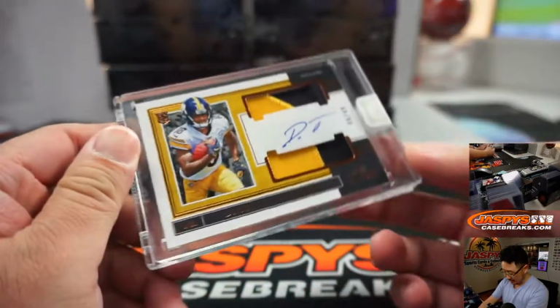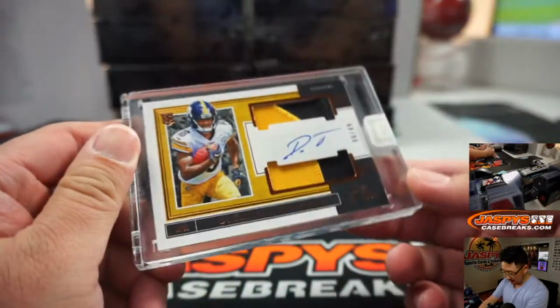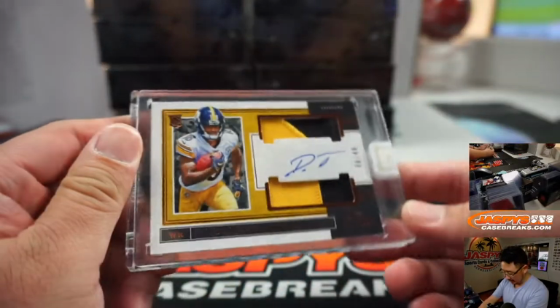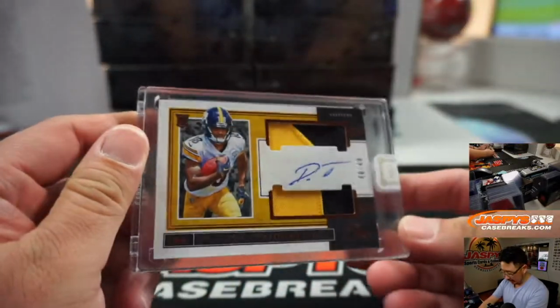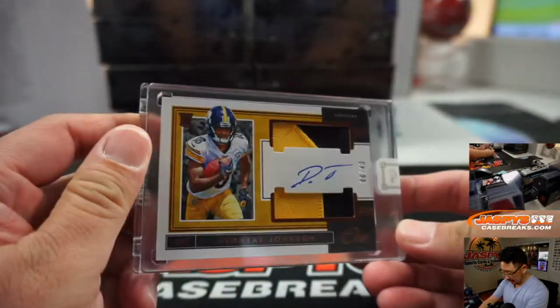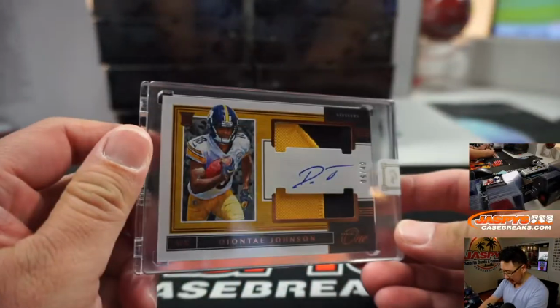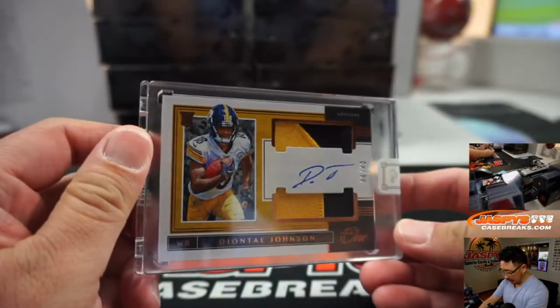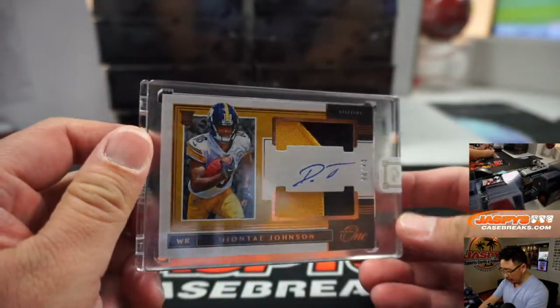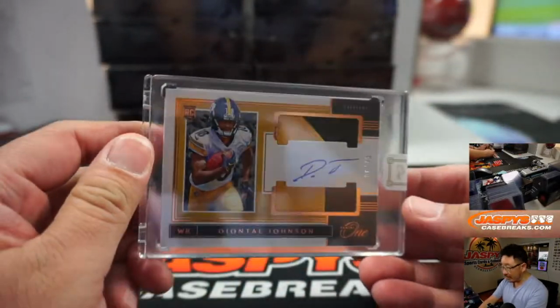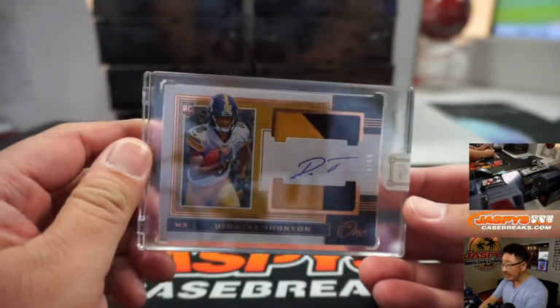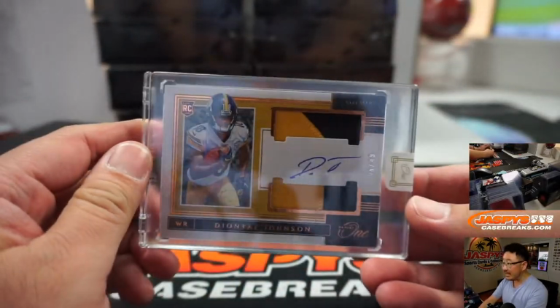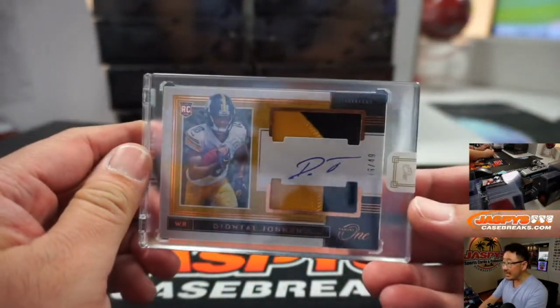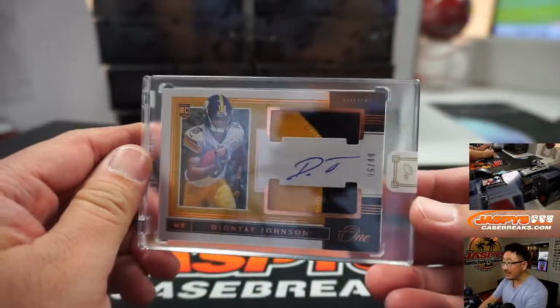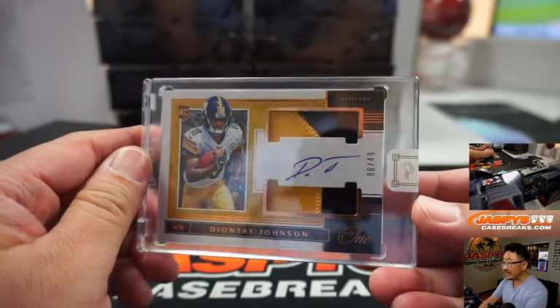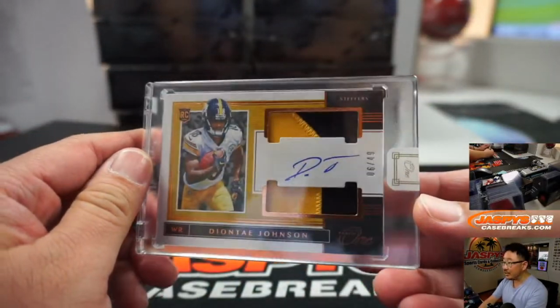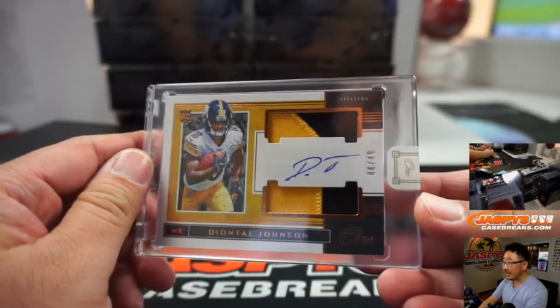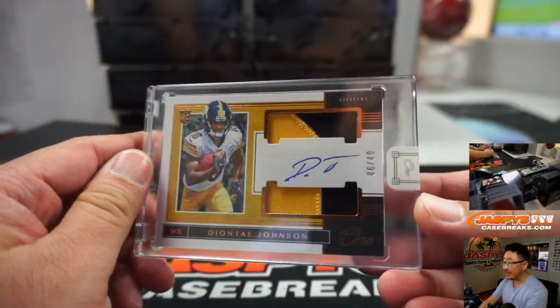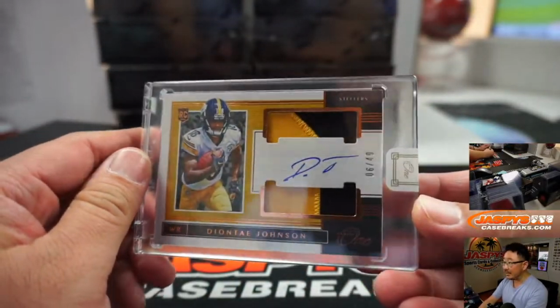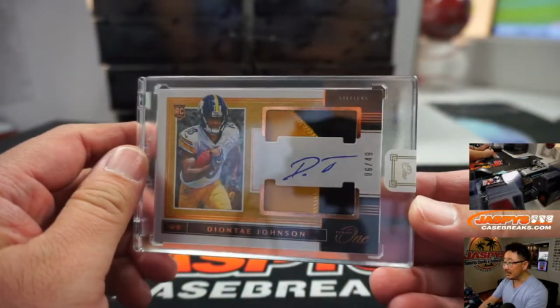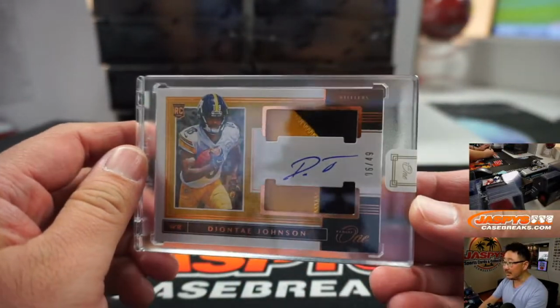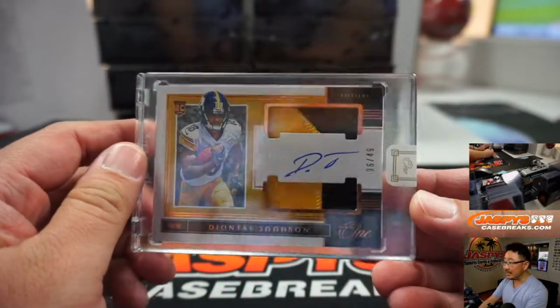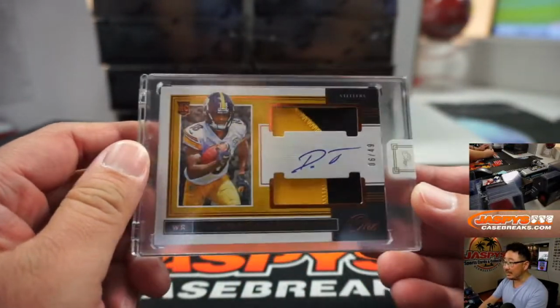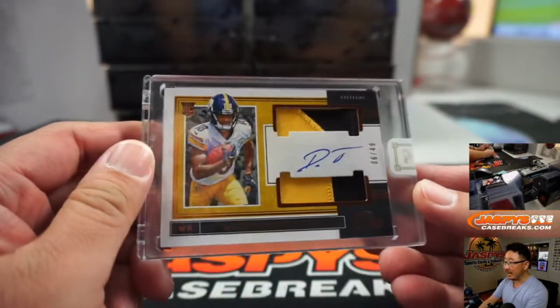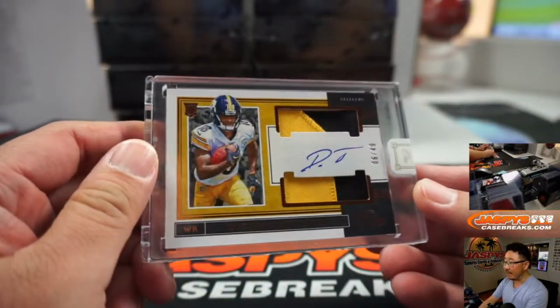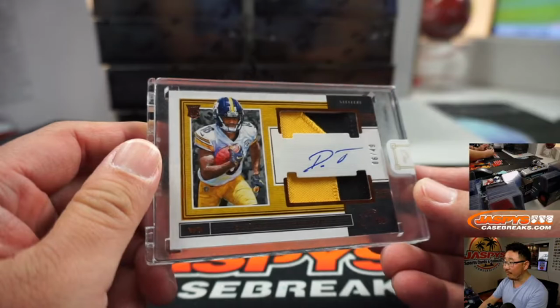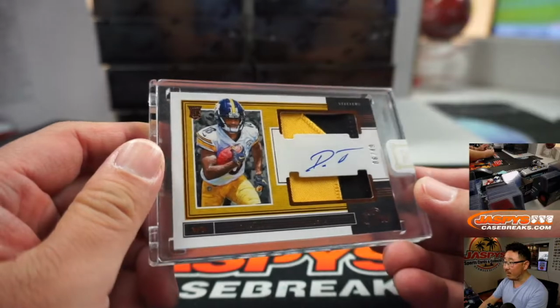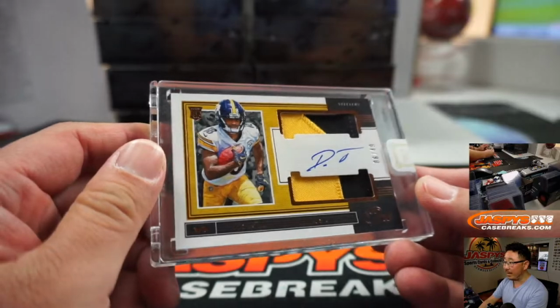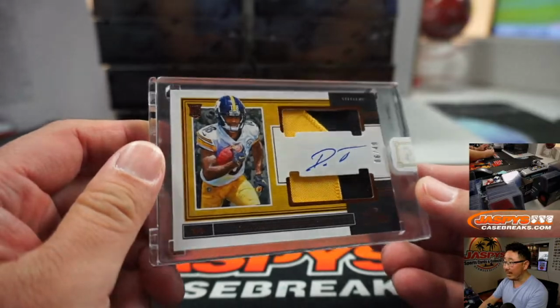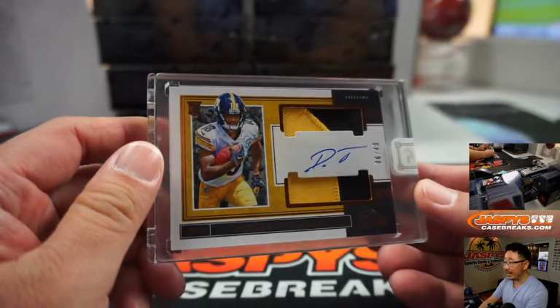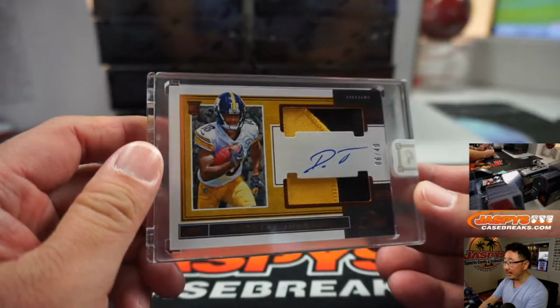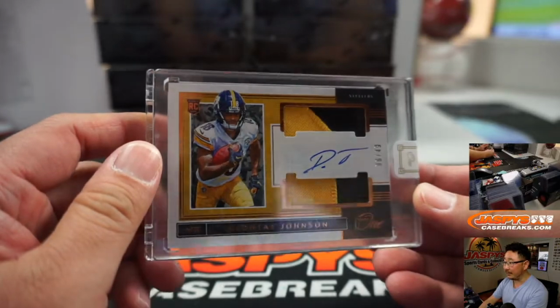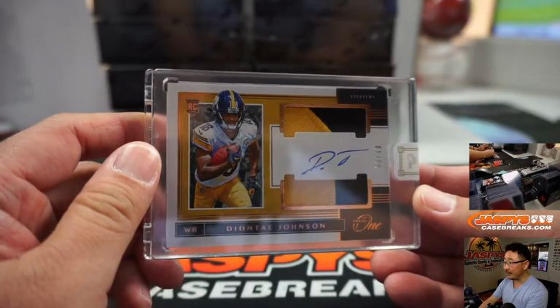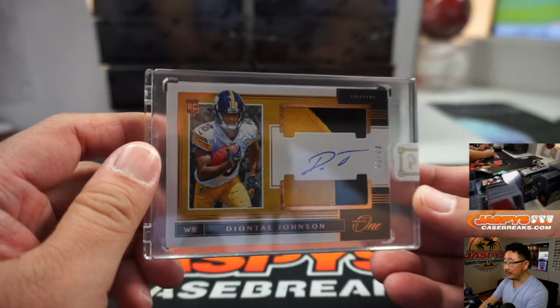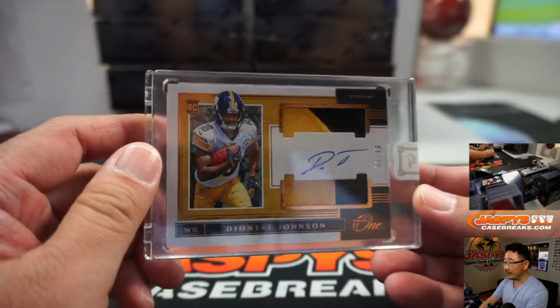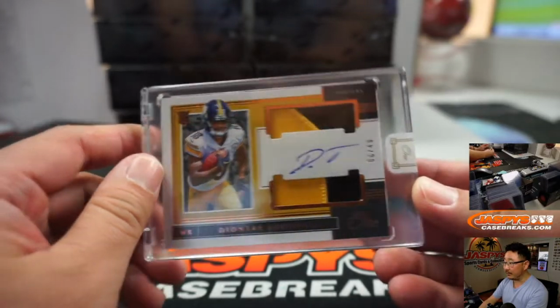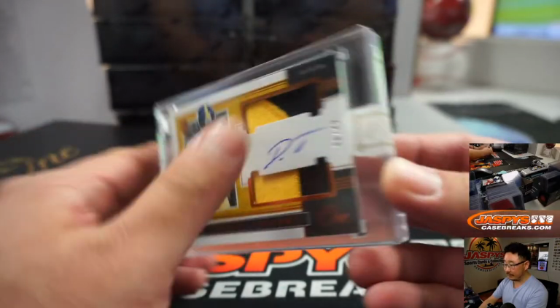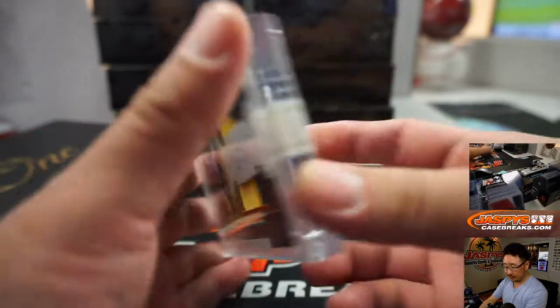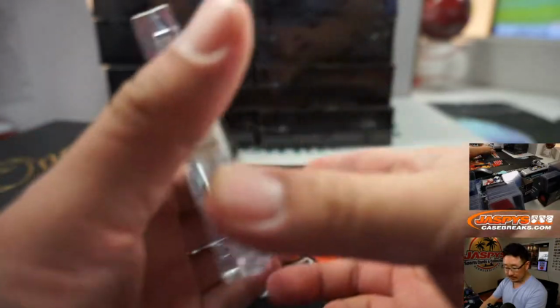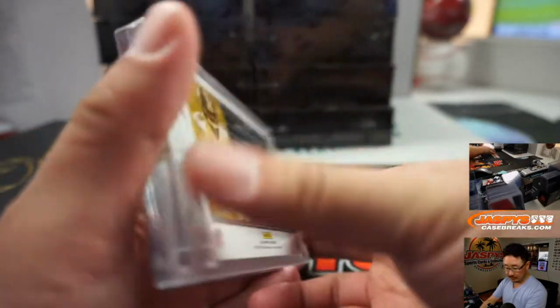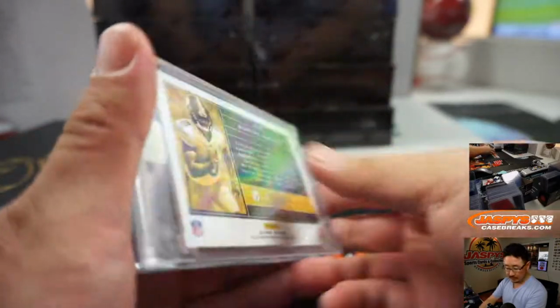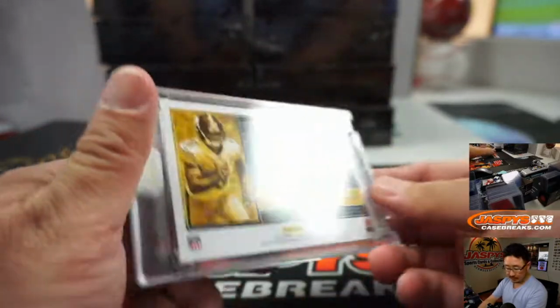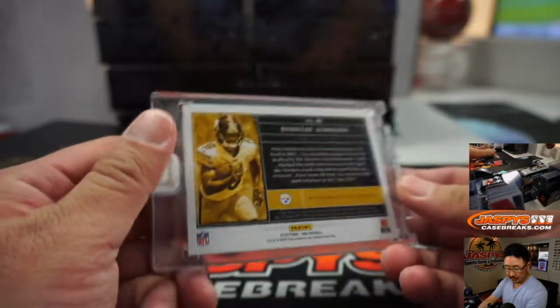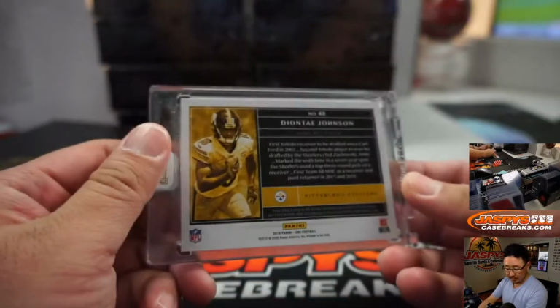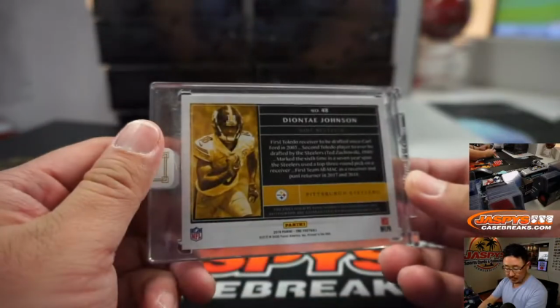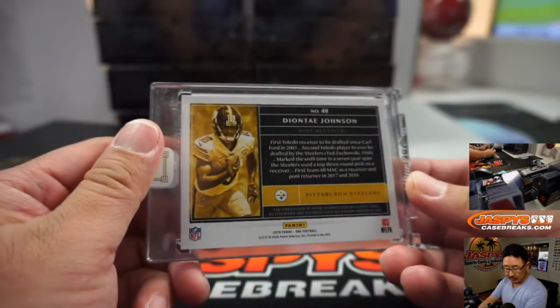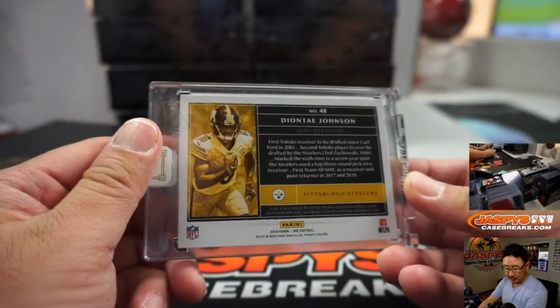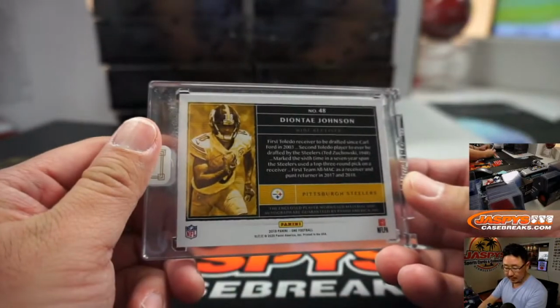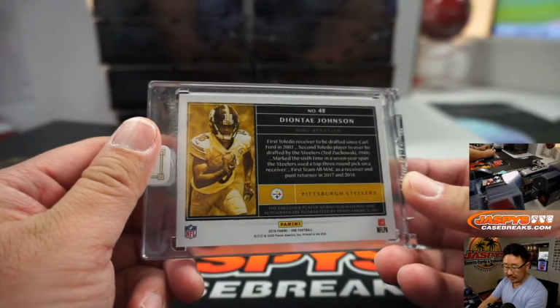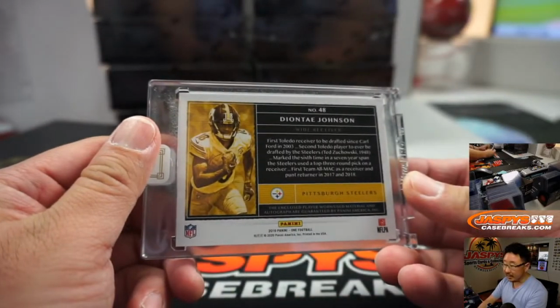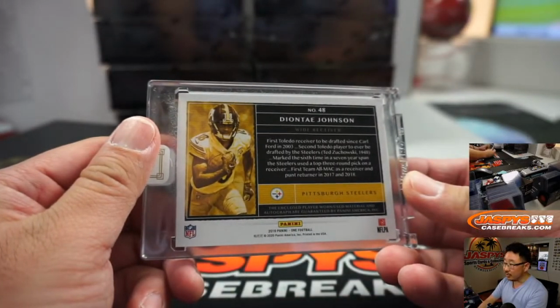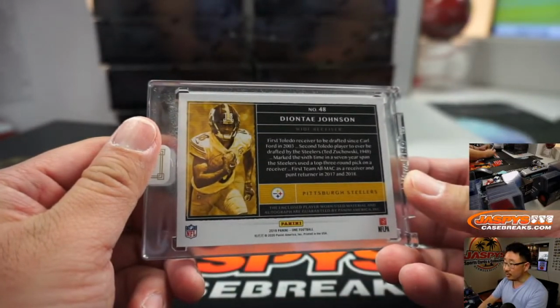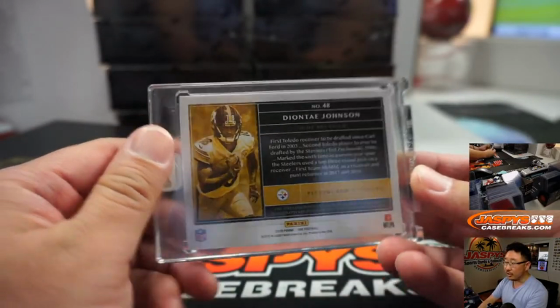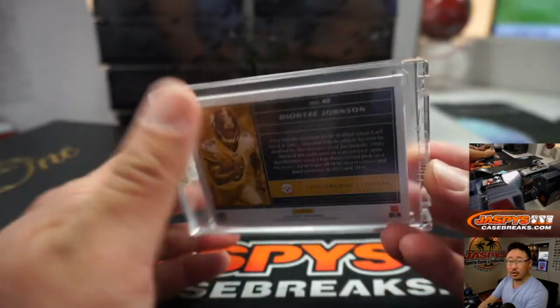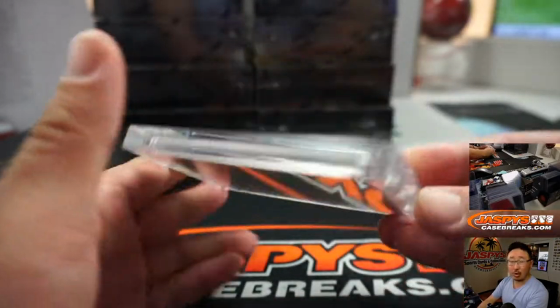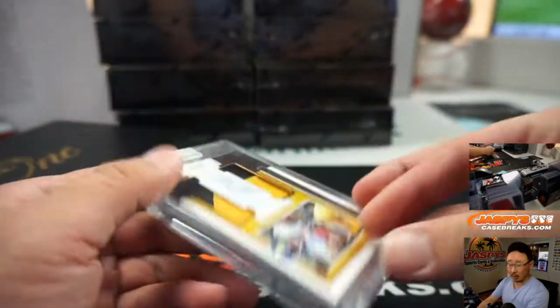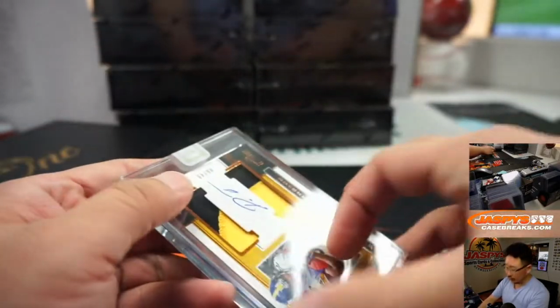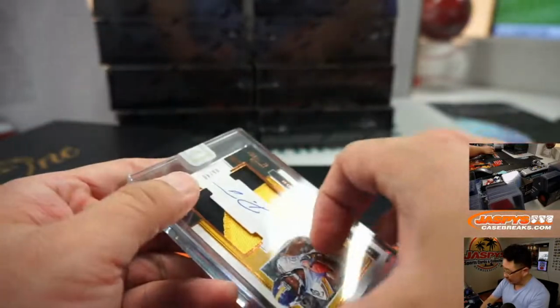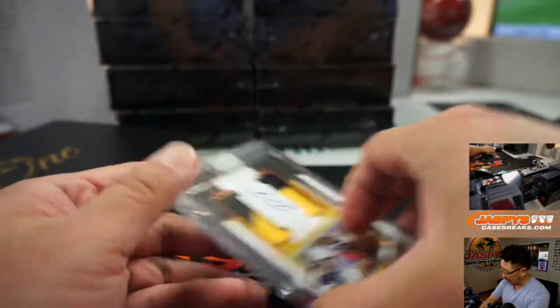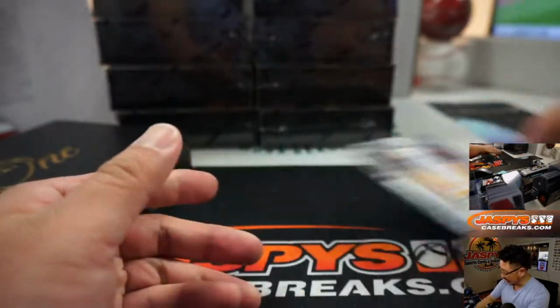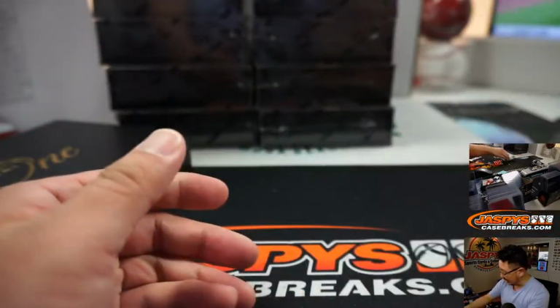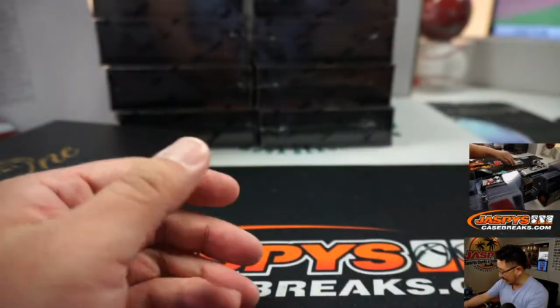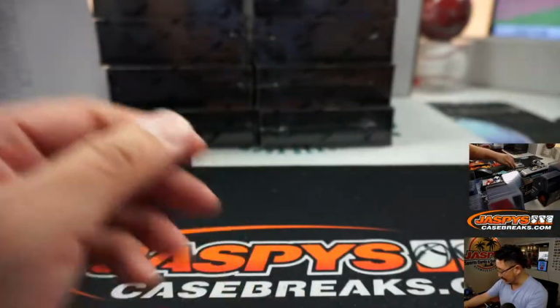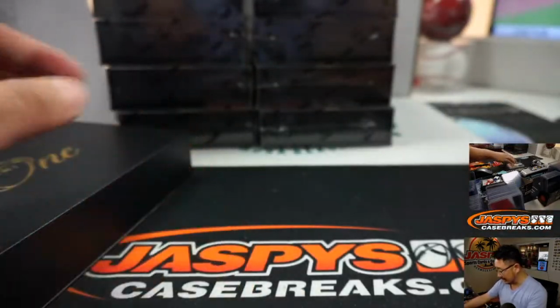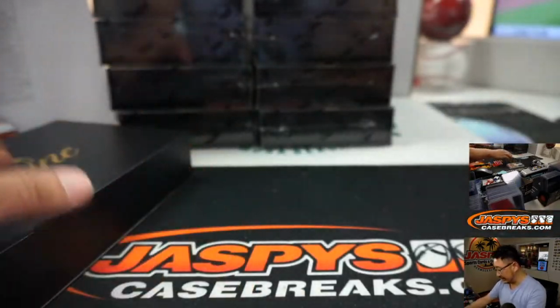We're going to lead off with Deontay Johnson, 6 out of 49, for the Steelers. DeJork with the Steelers.